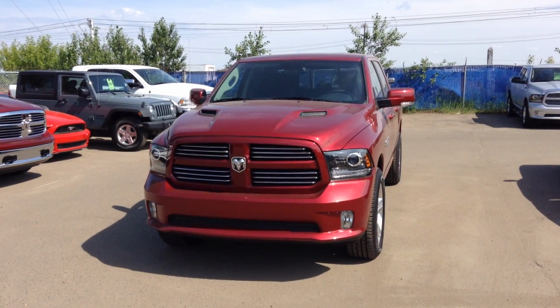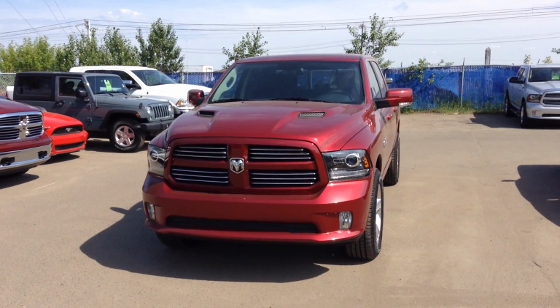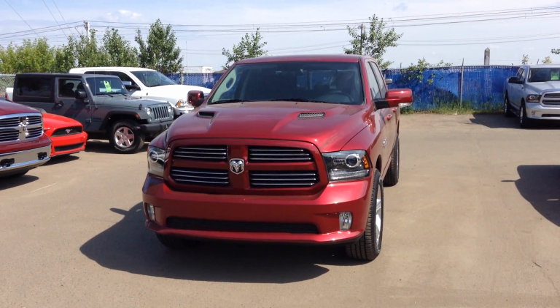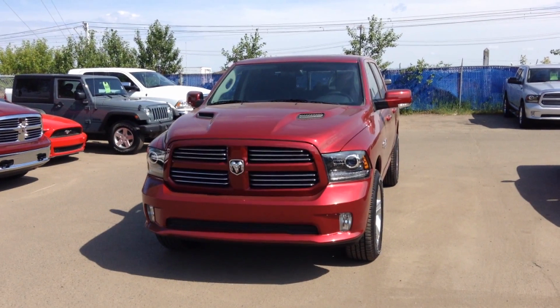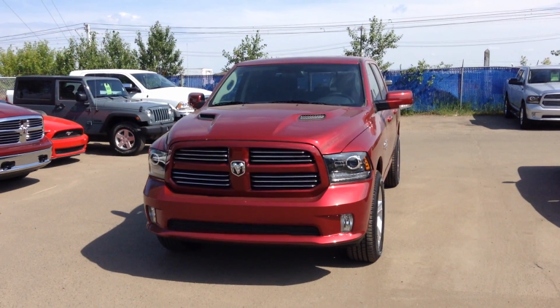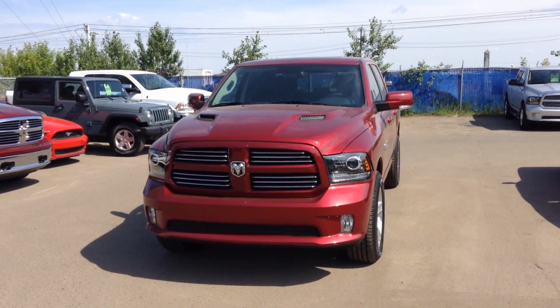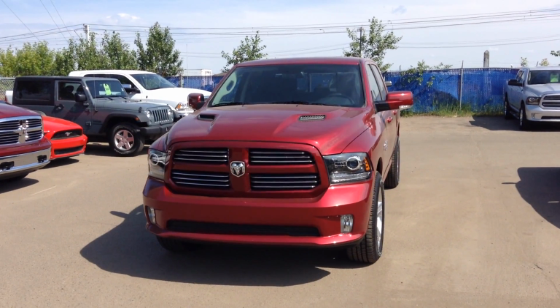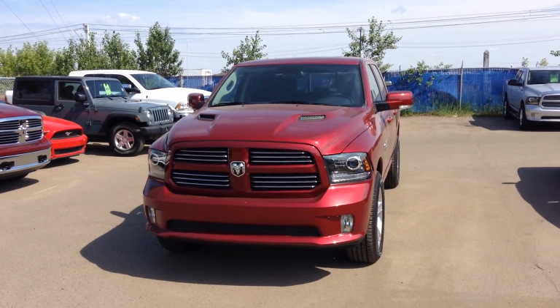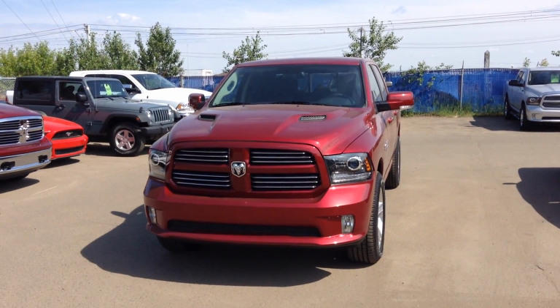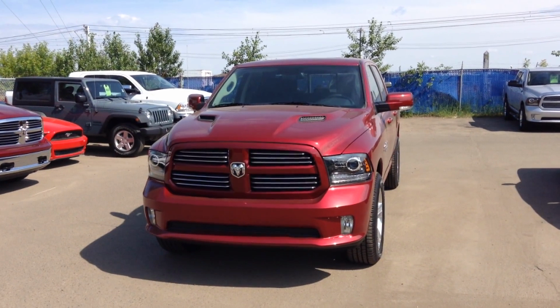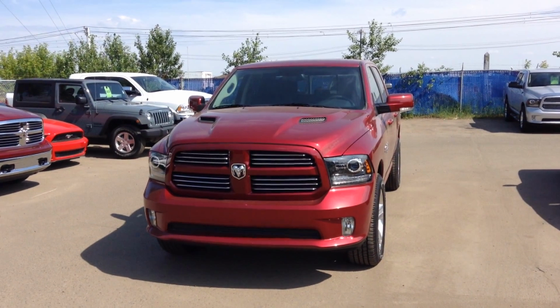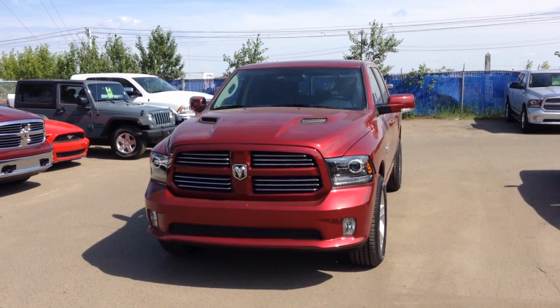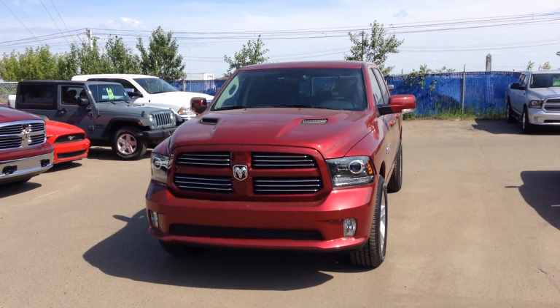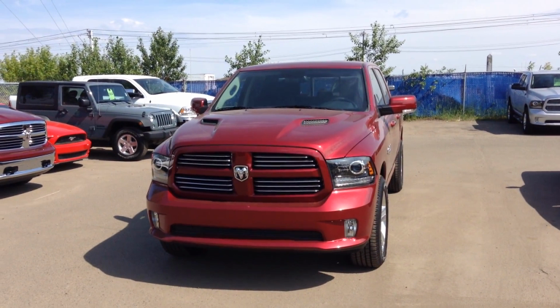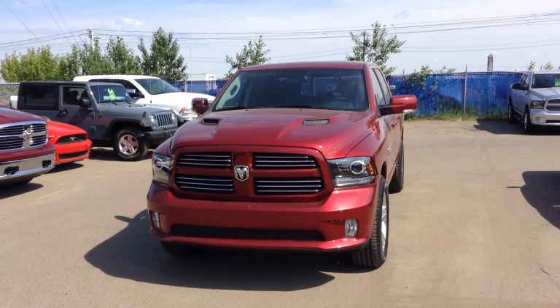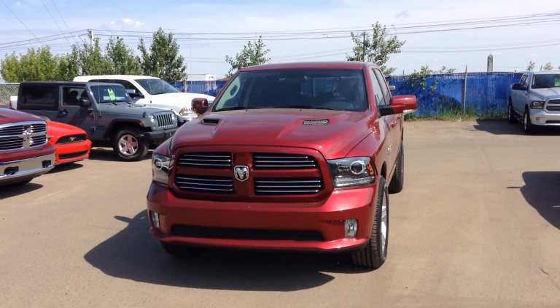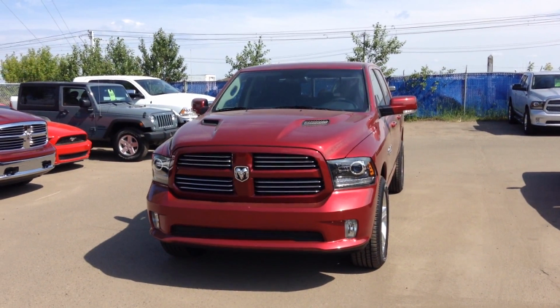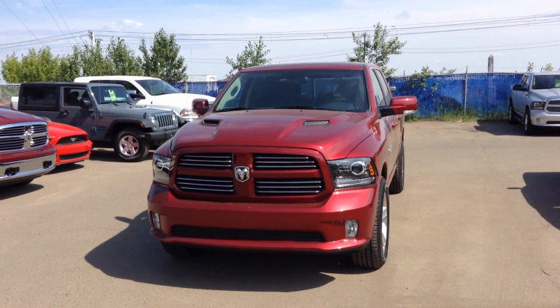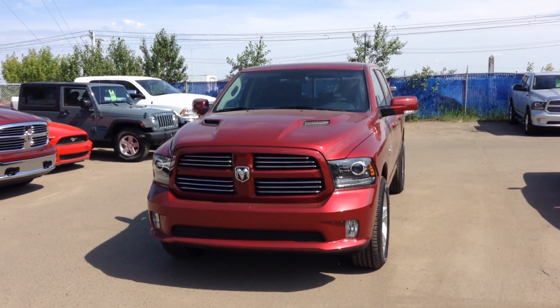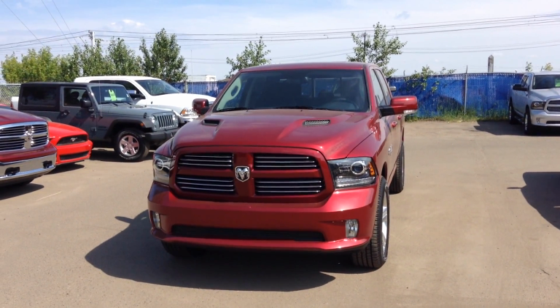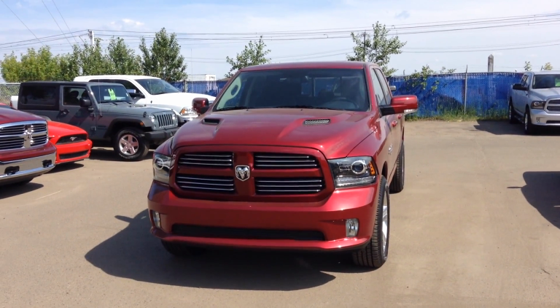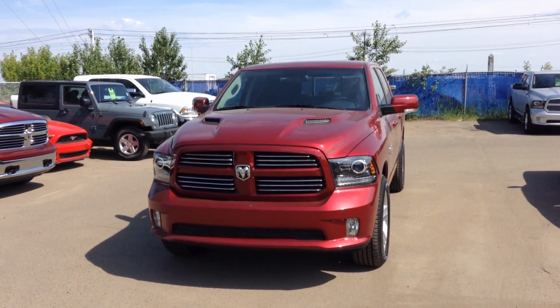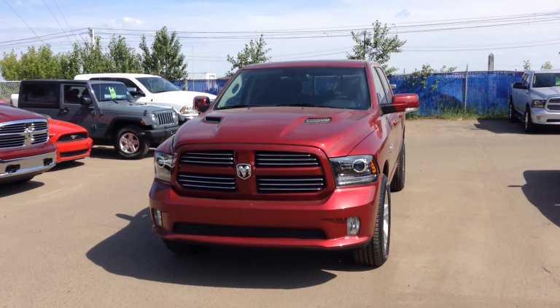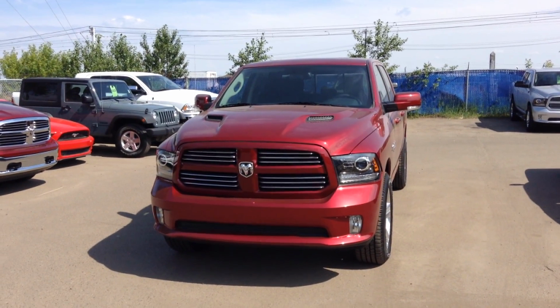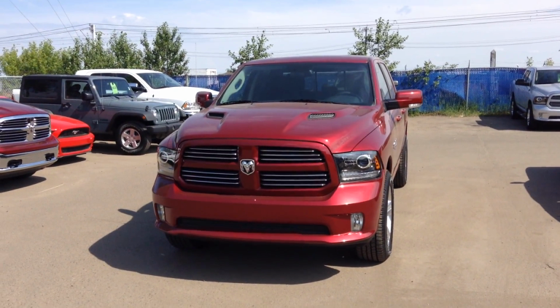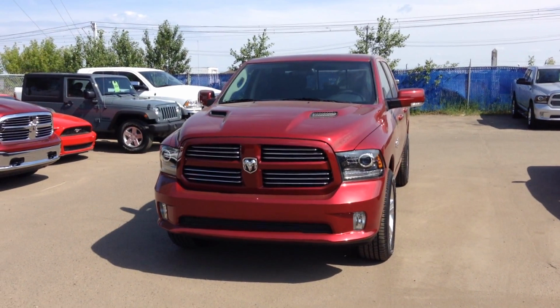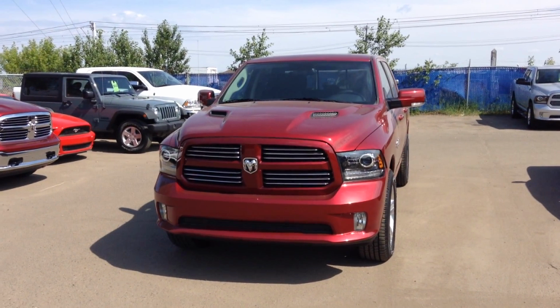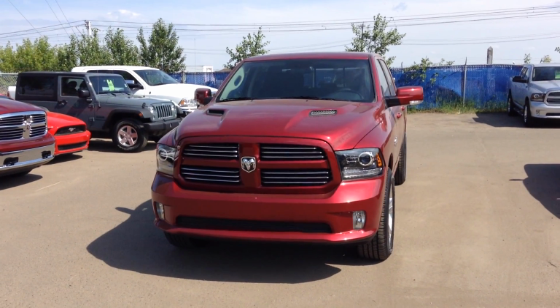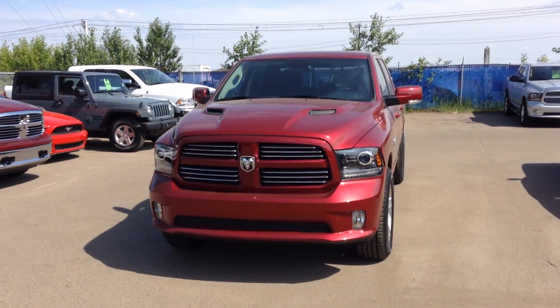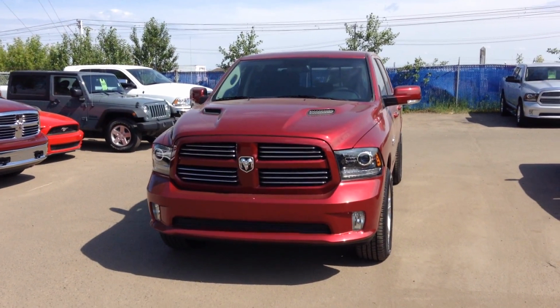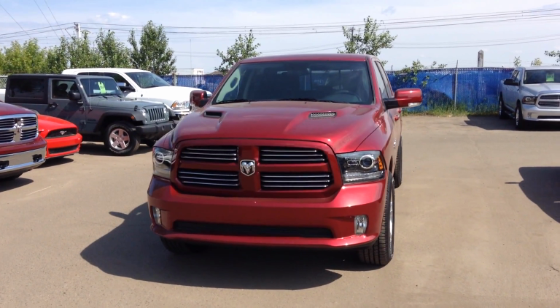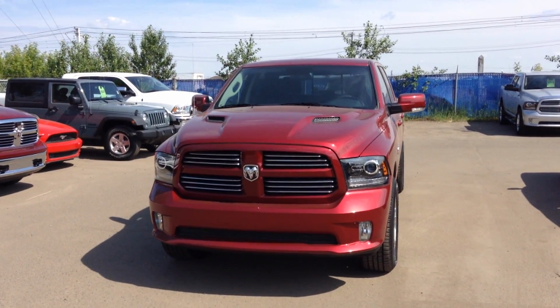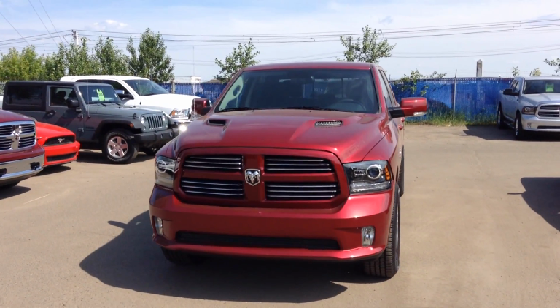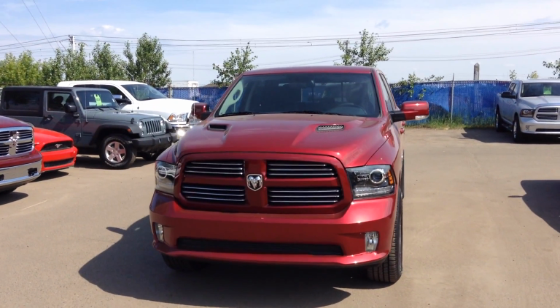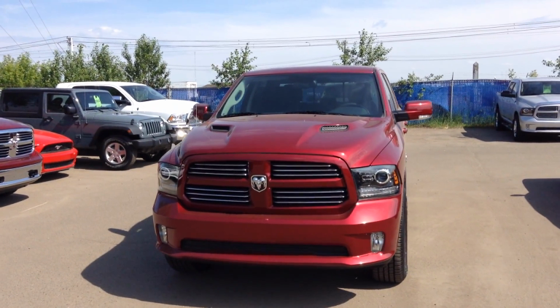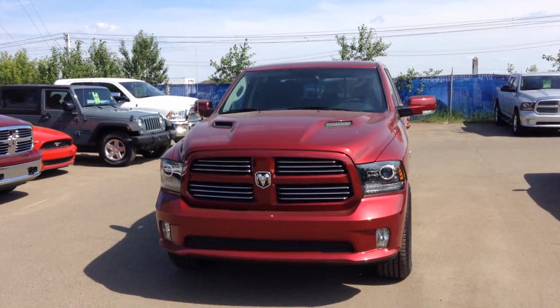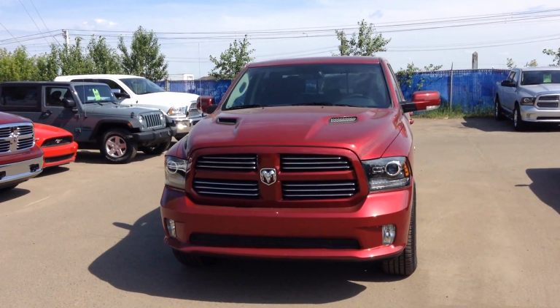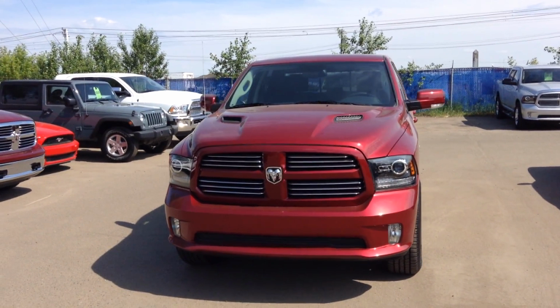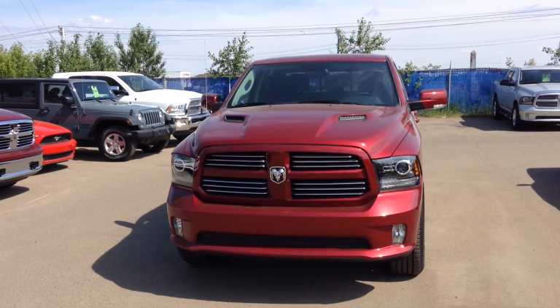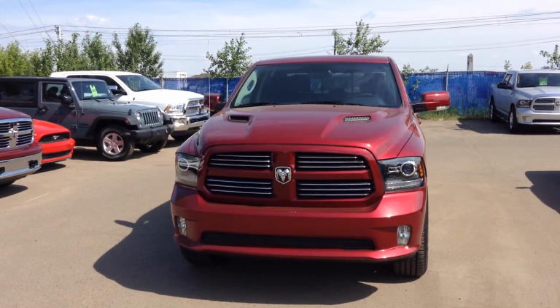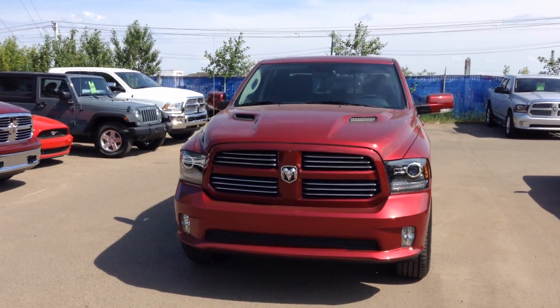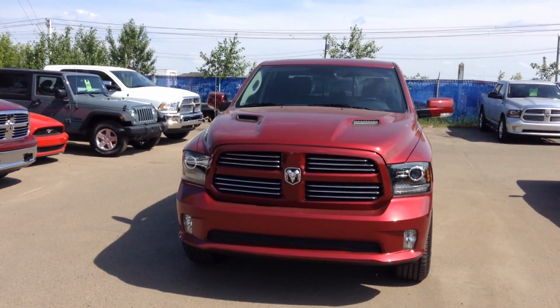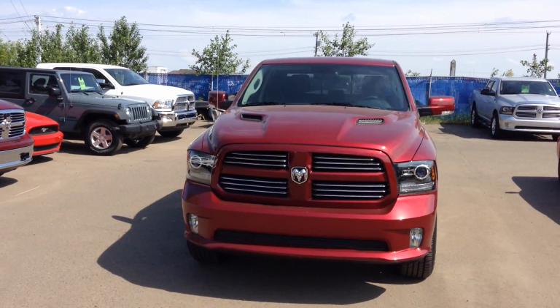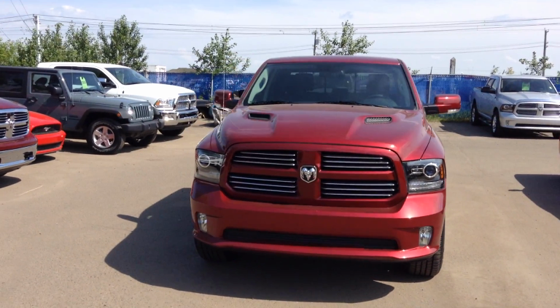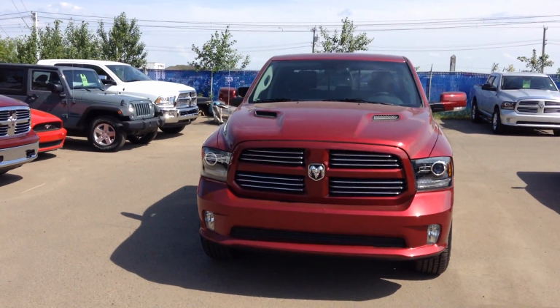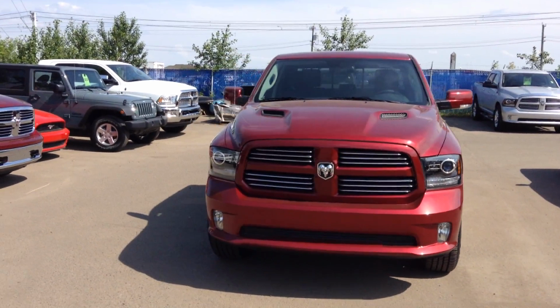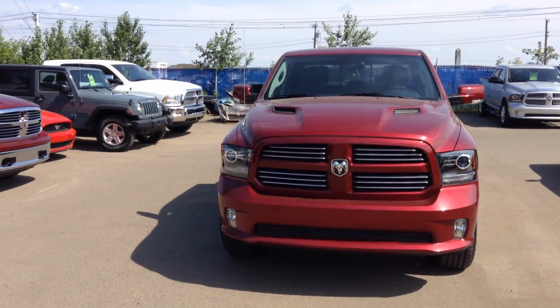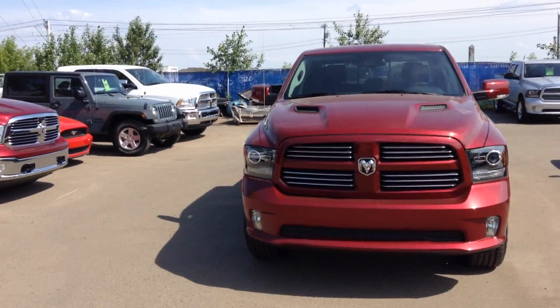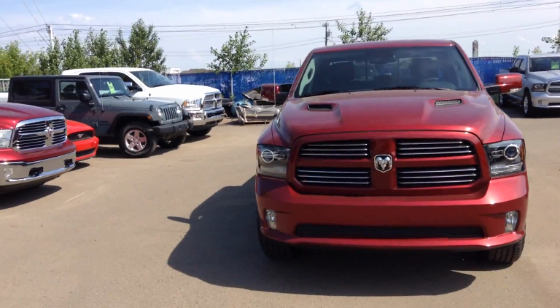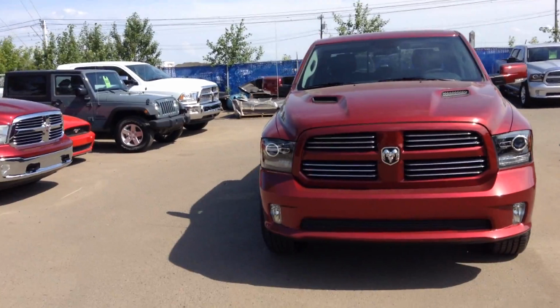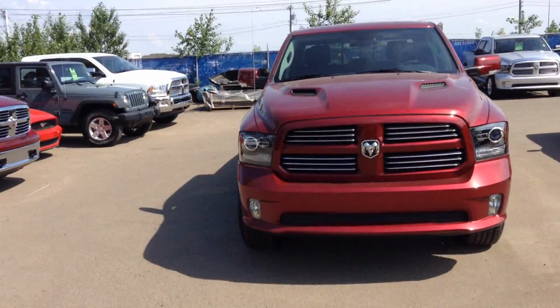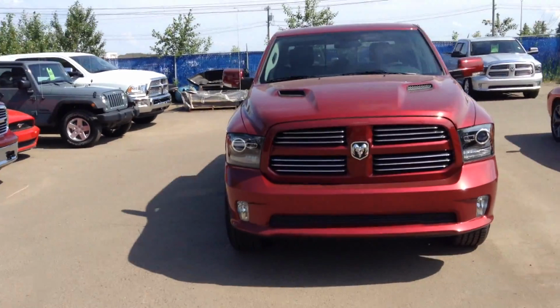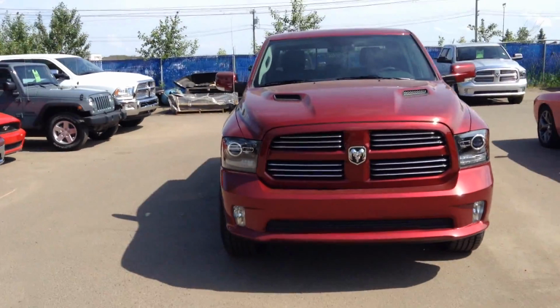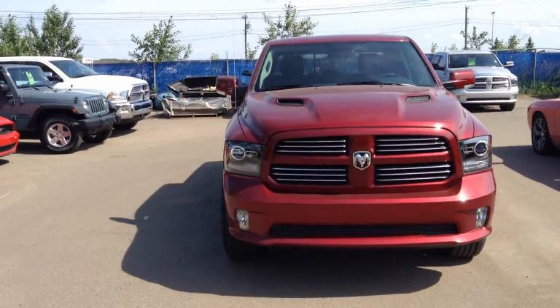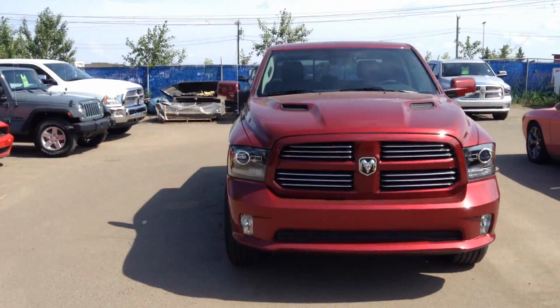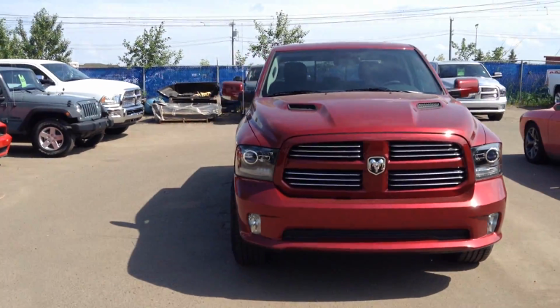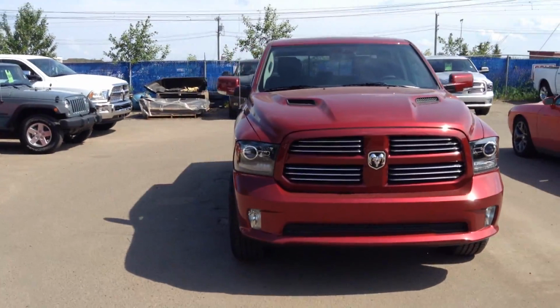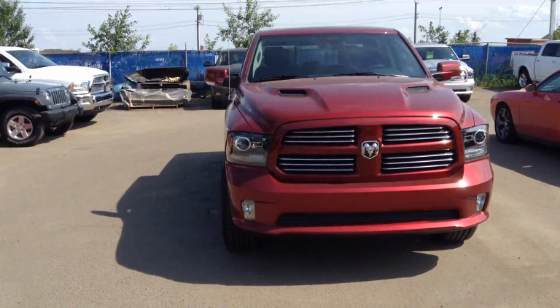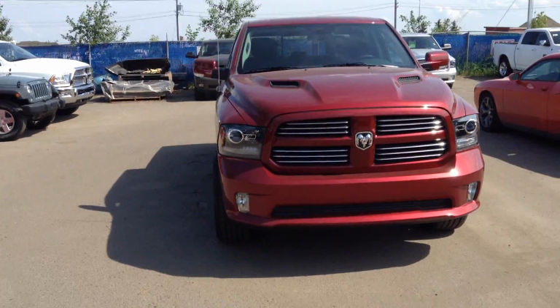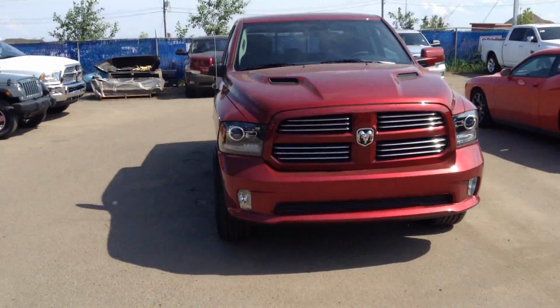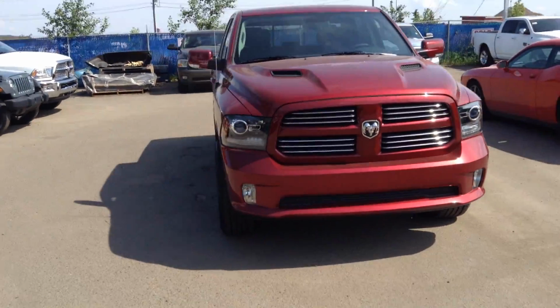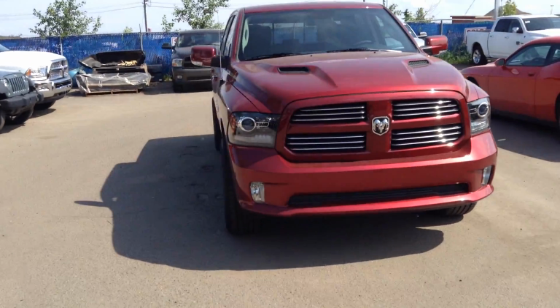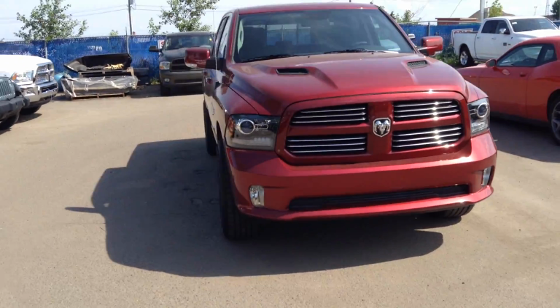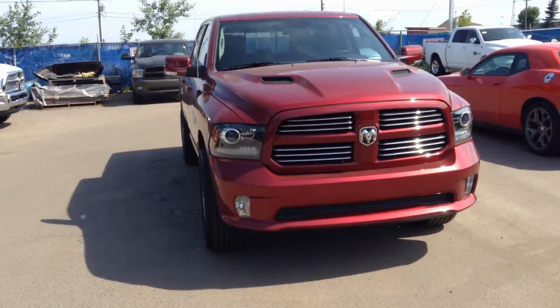Hey Jack, Mike here at London Derry Dodge, New Truck Department. This is a 2015 Crew Cab Sport — this color is called Deep Cherry.